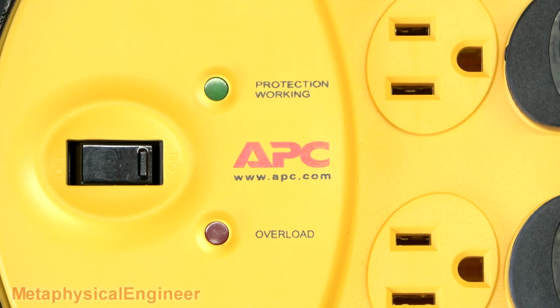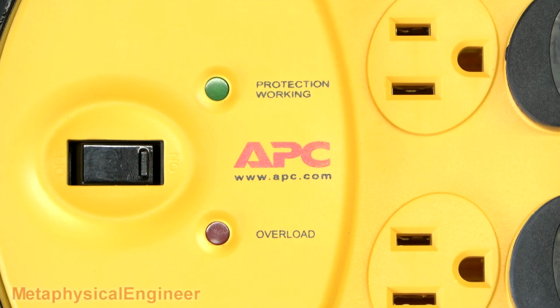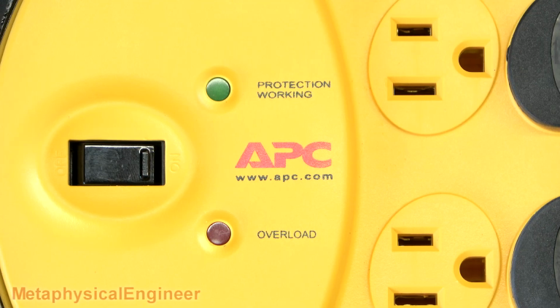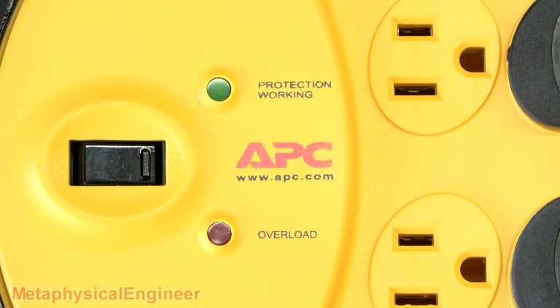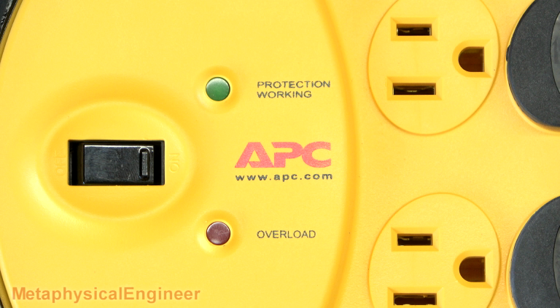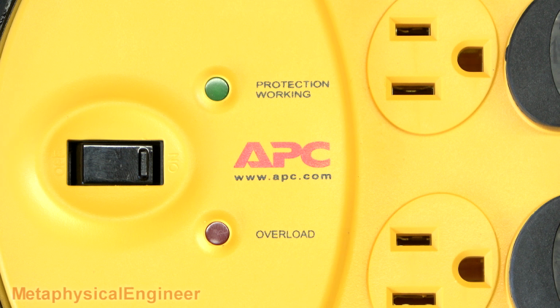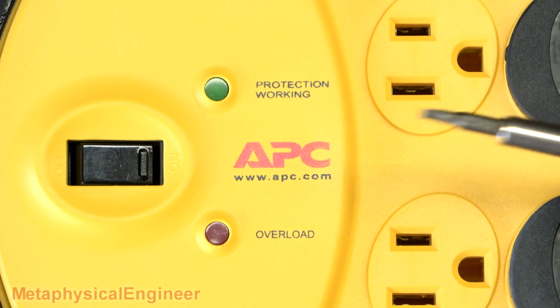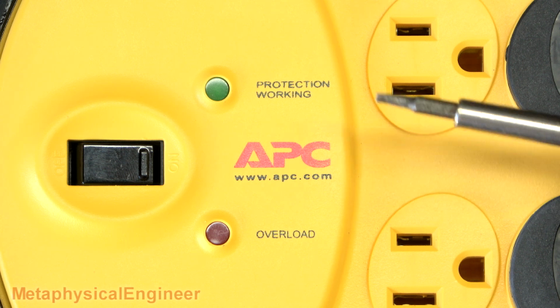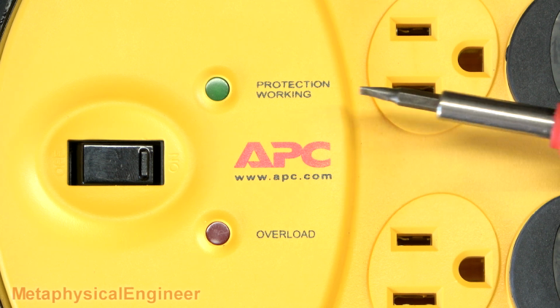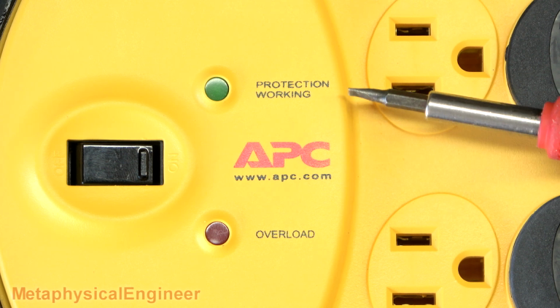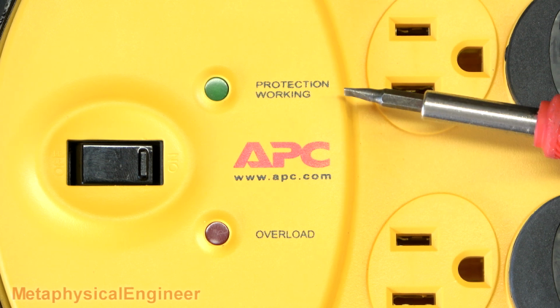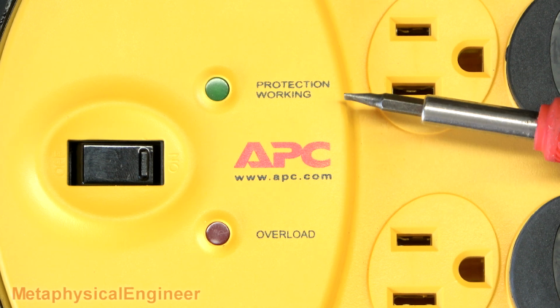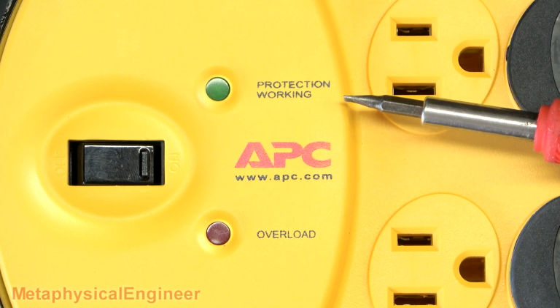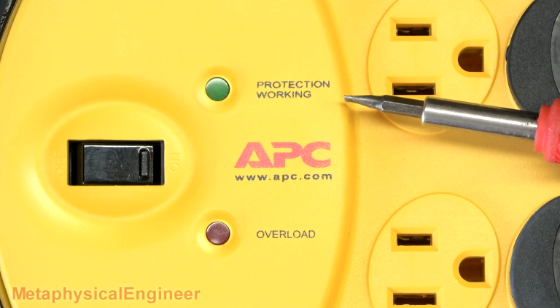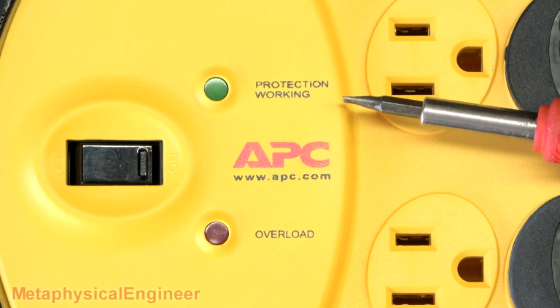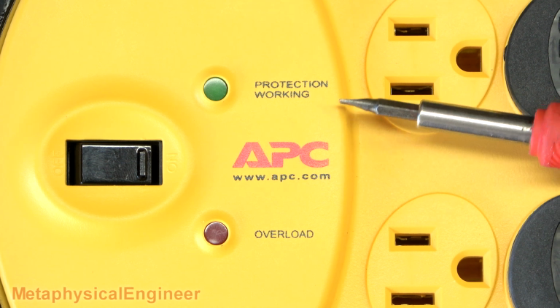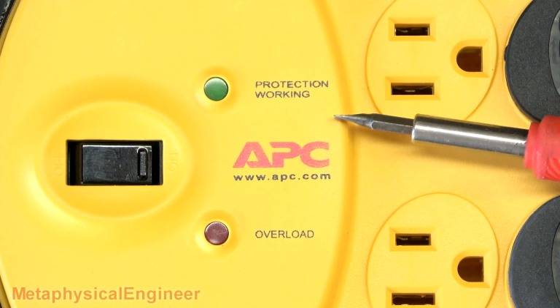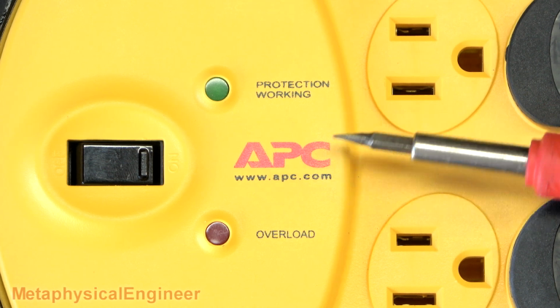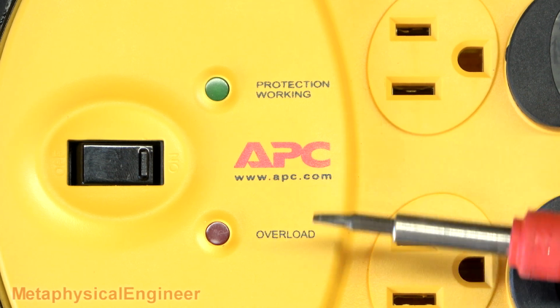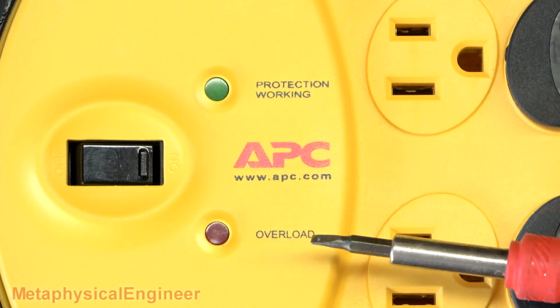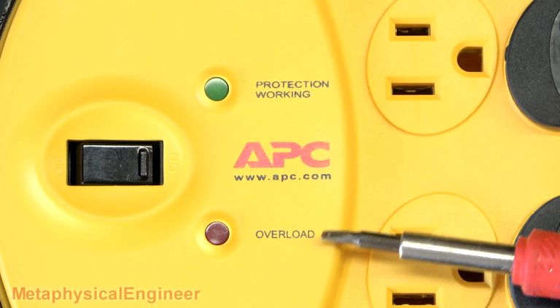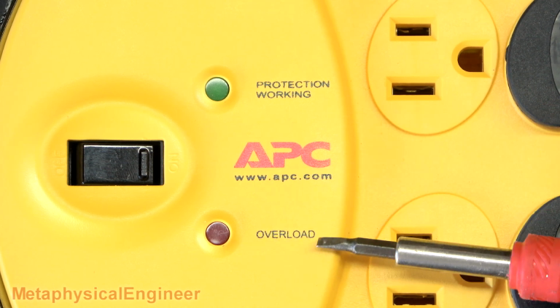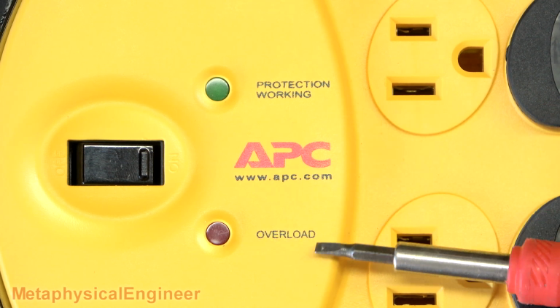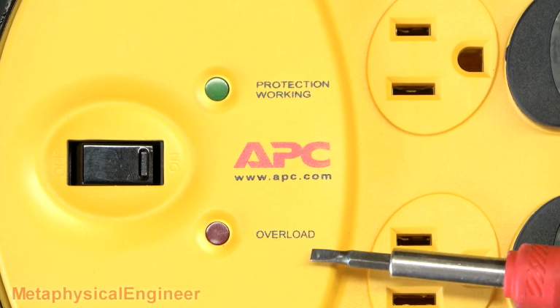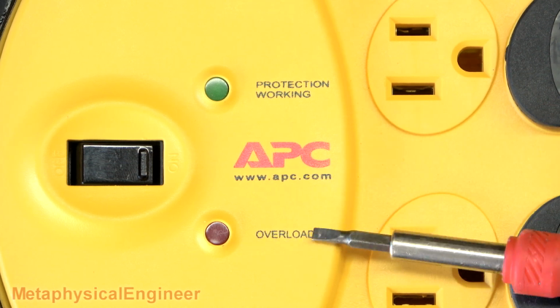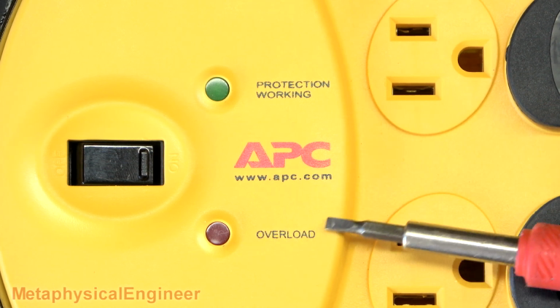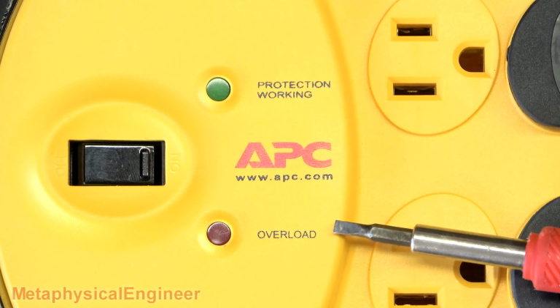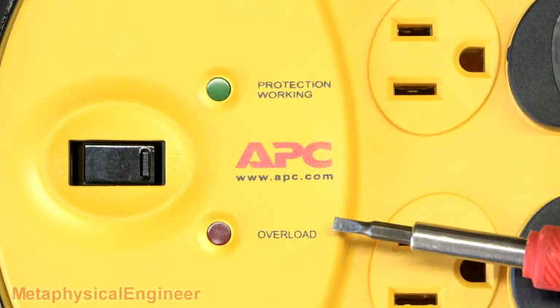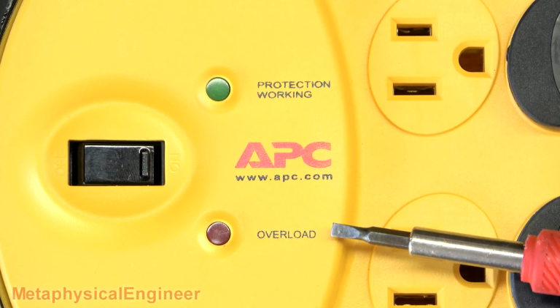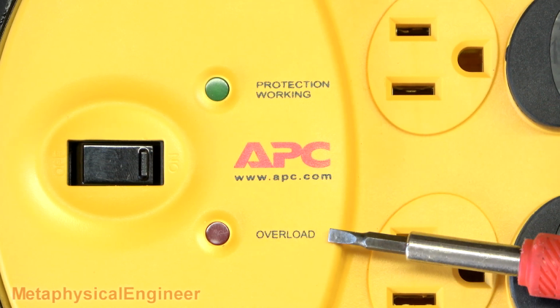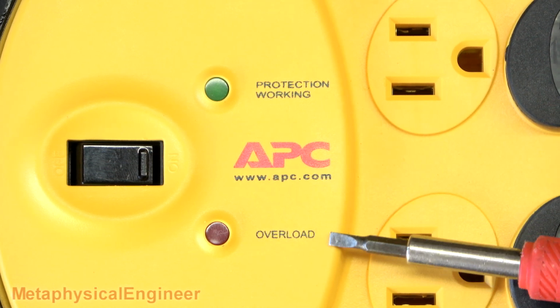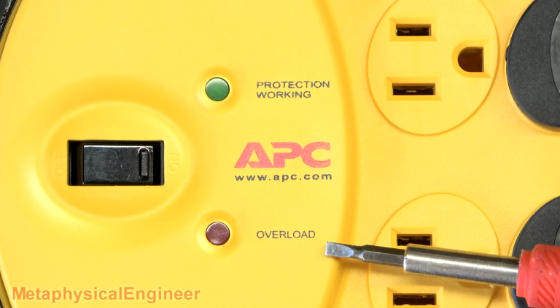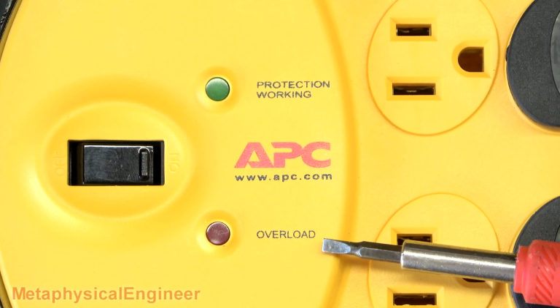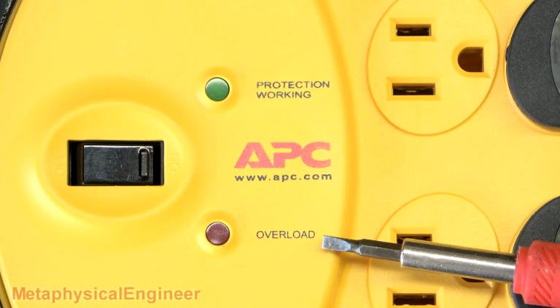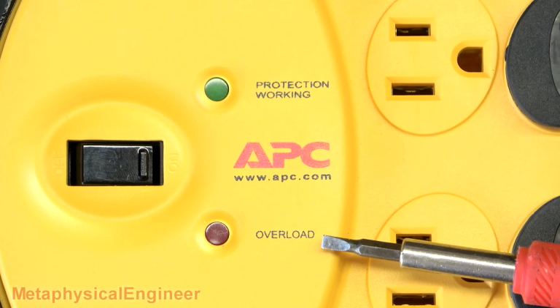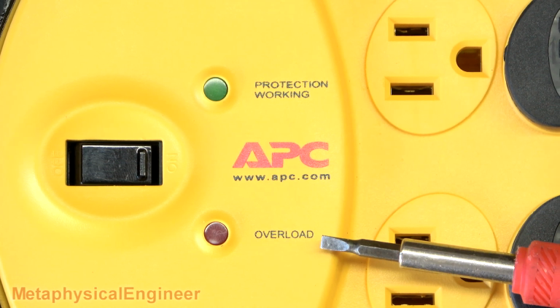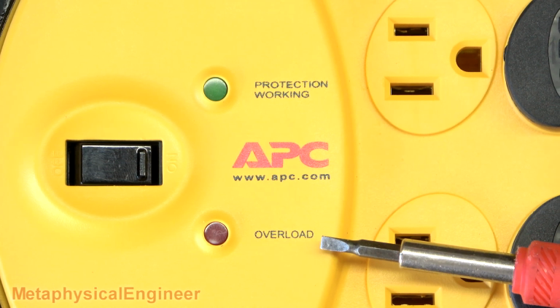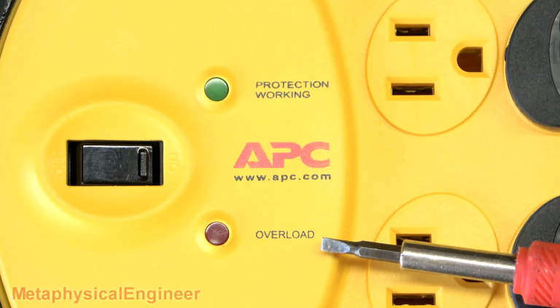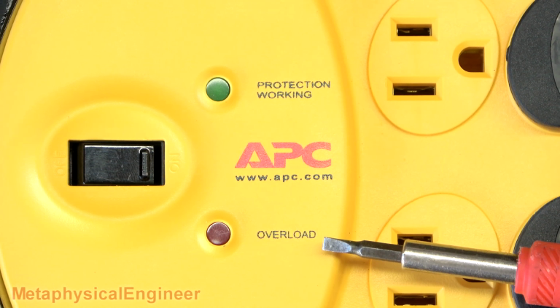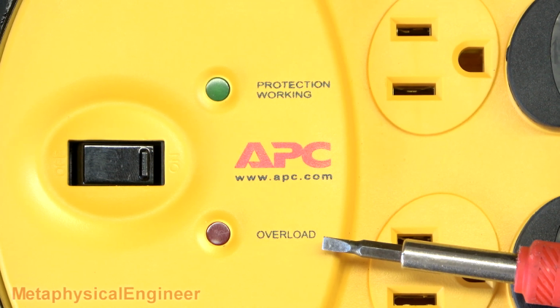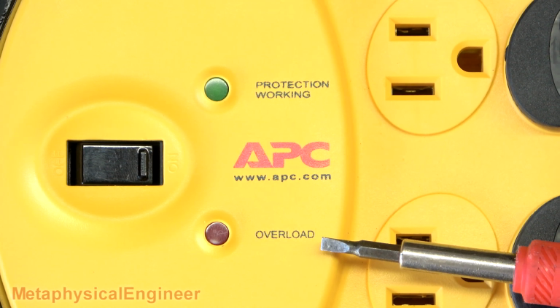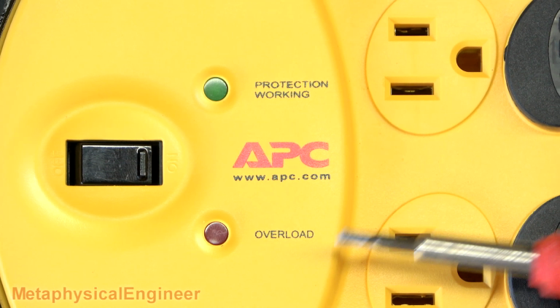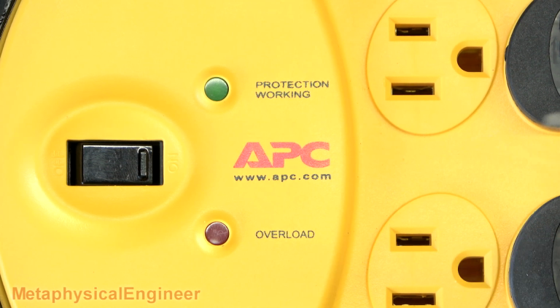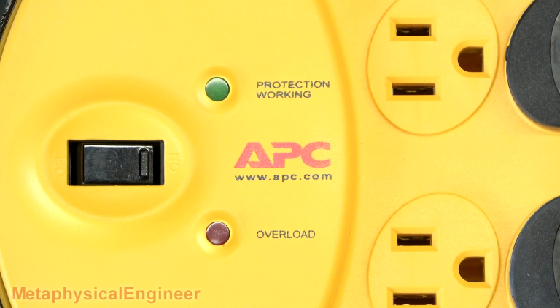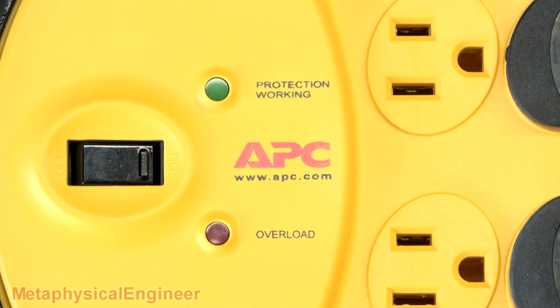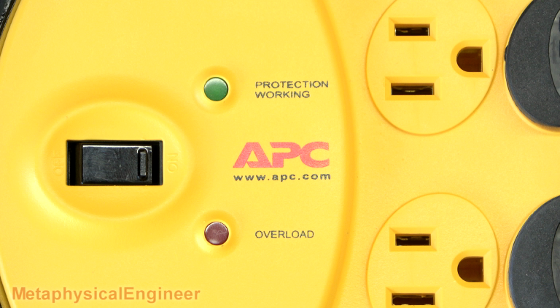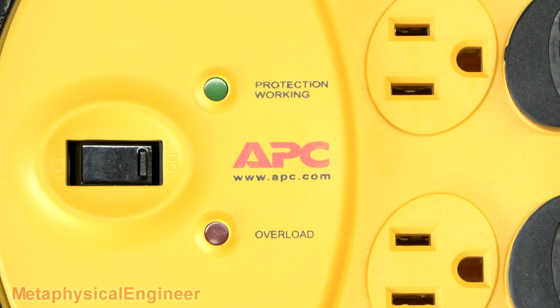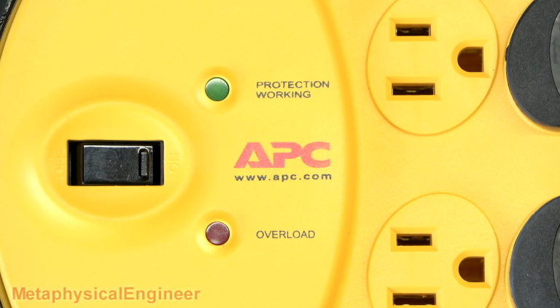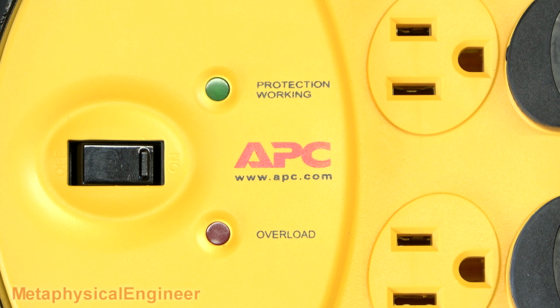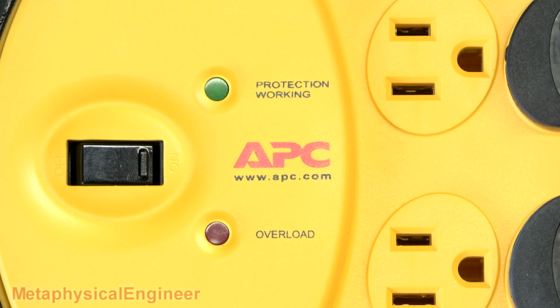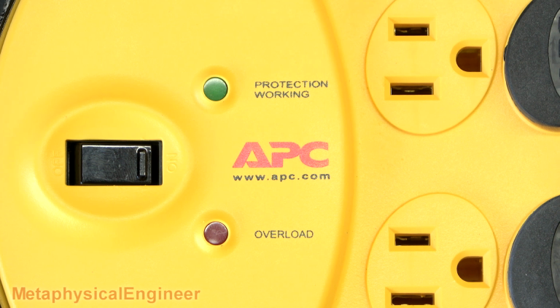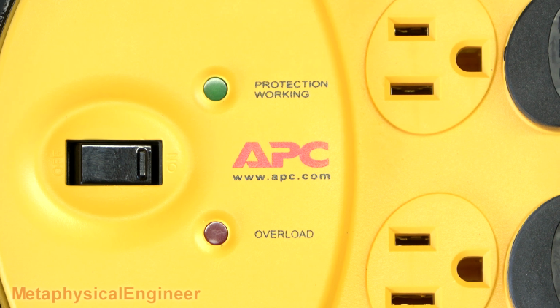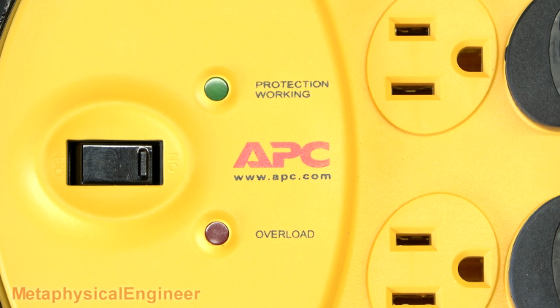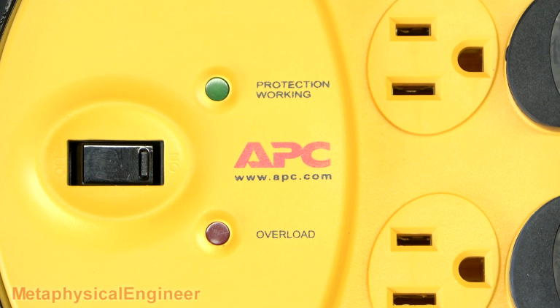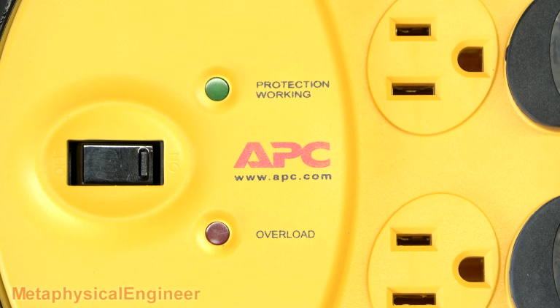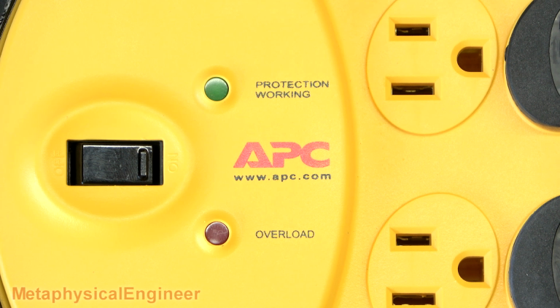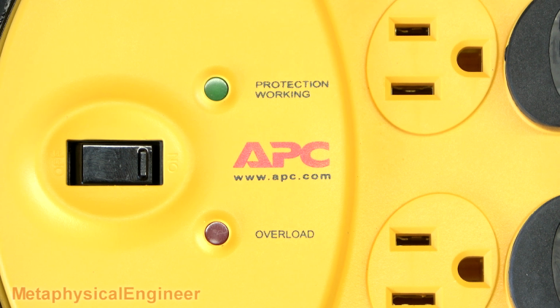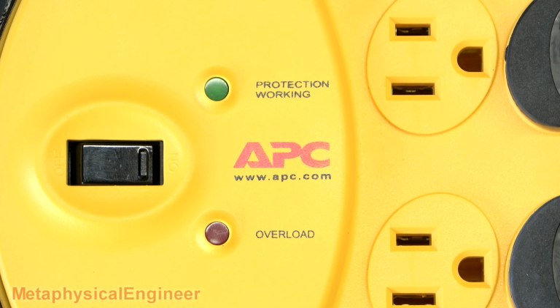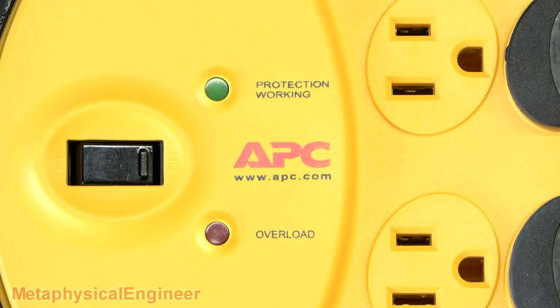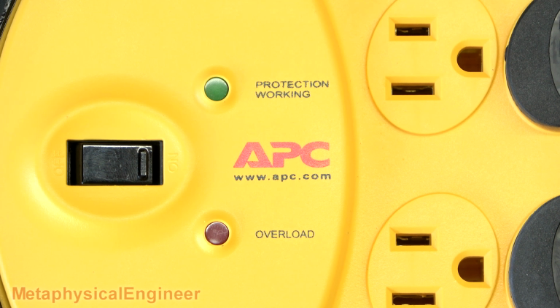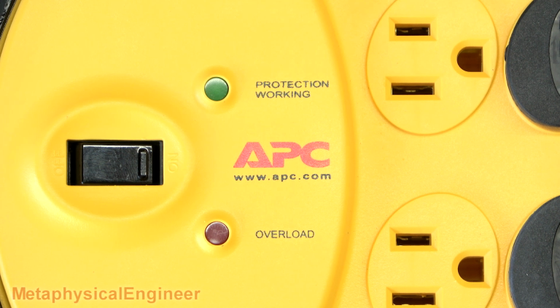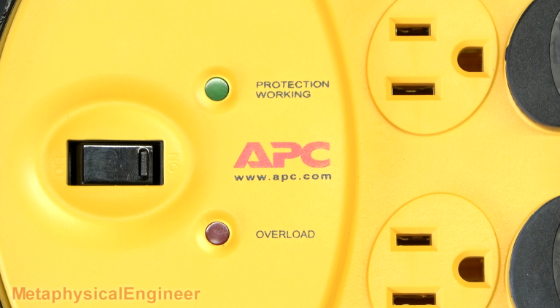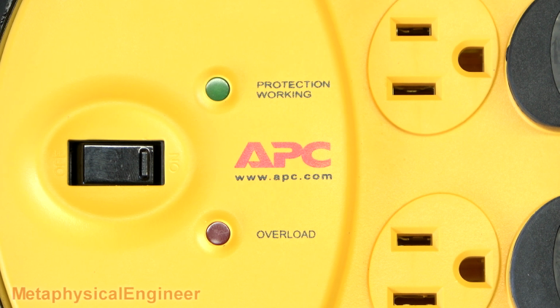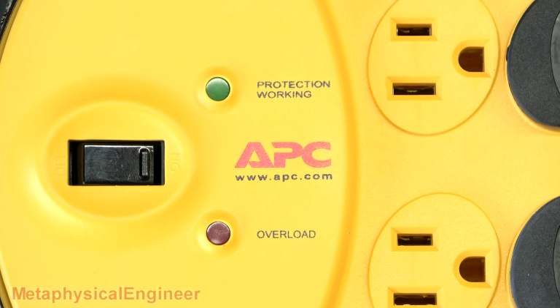In addition to the protection indicator, this unit also has an overload warning indicator, which apparently will light up if more than 12 amps are pulled.